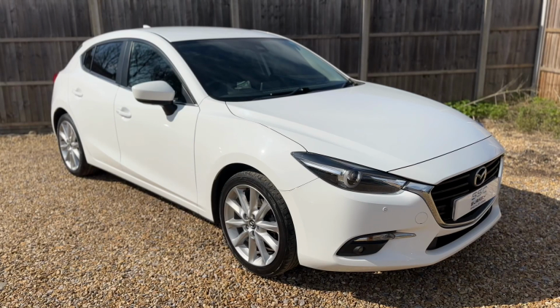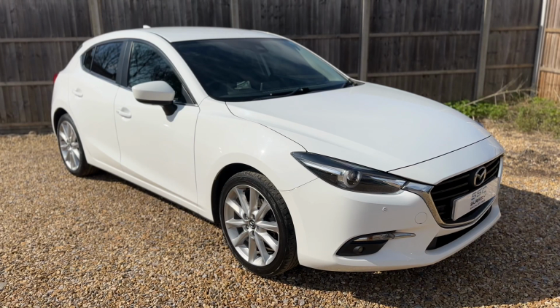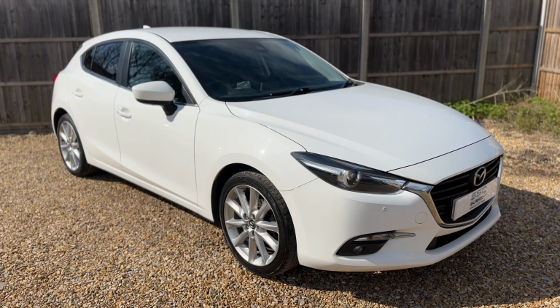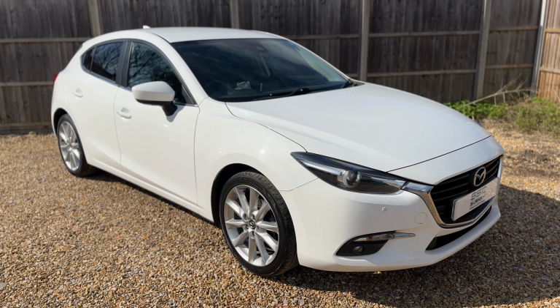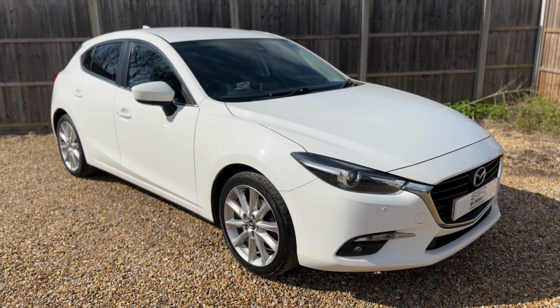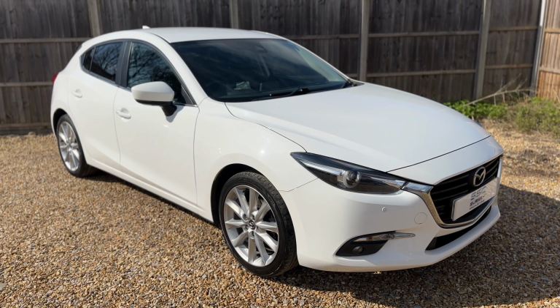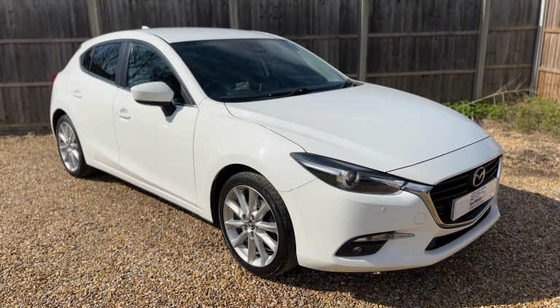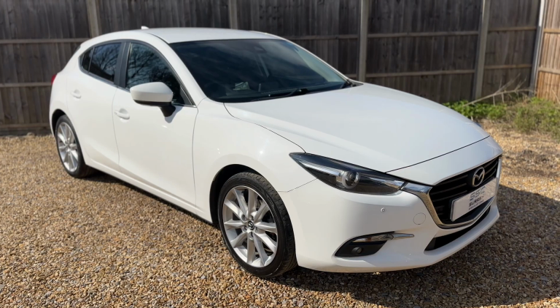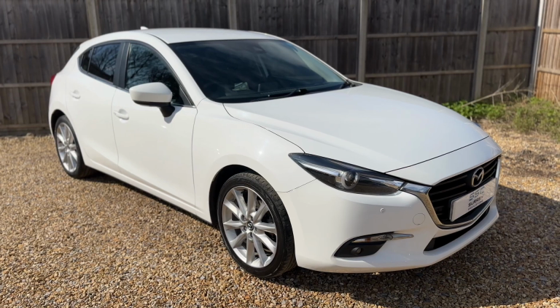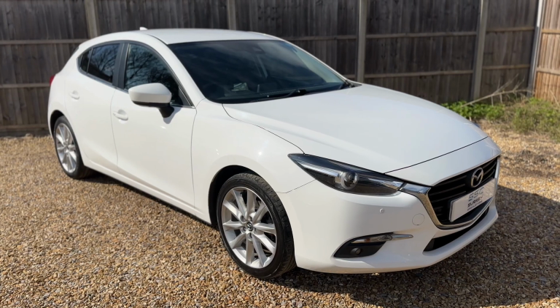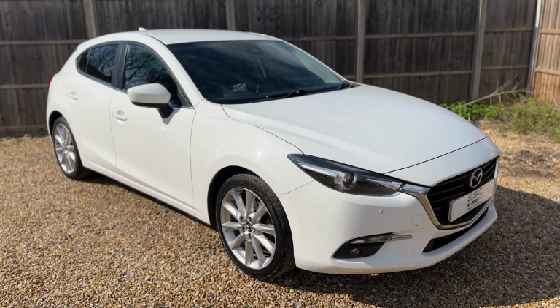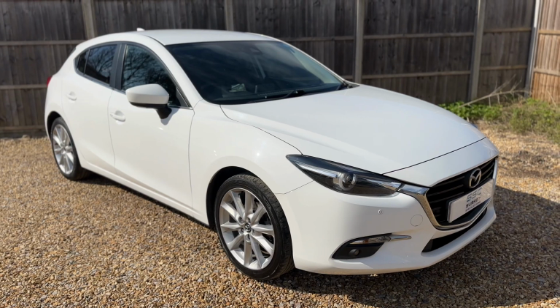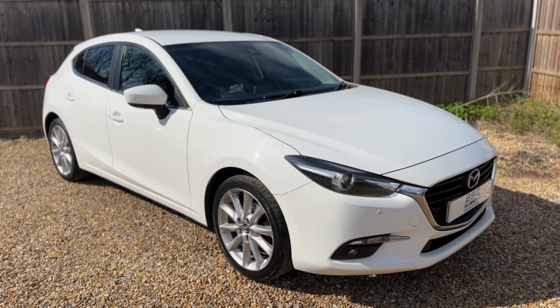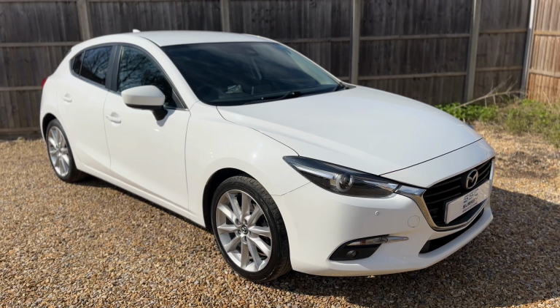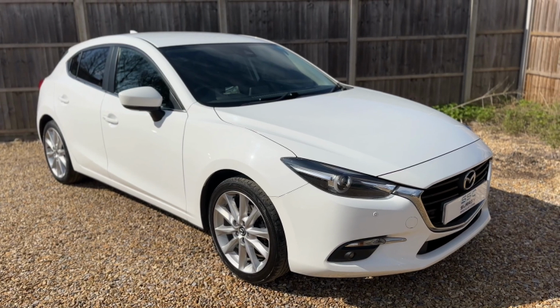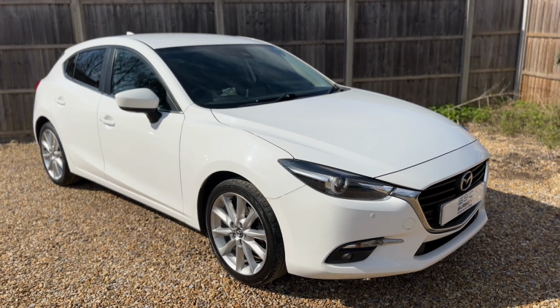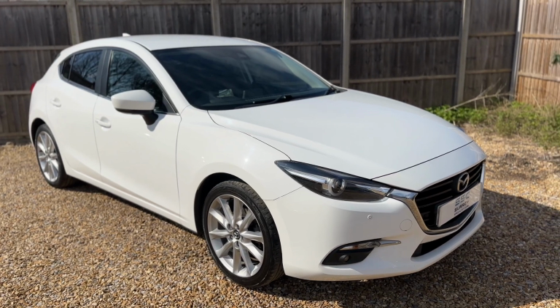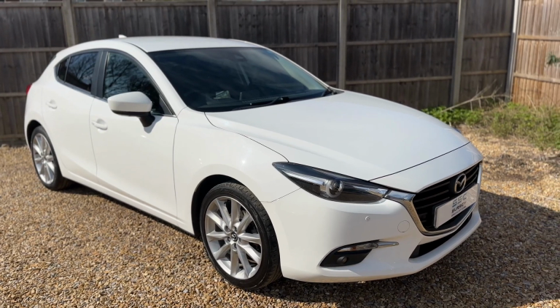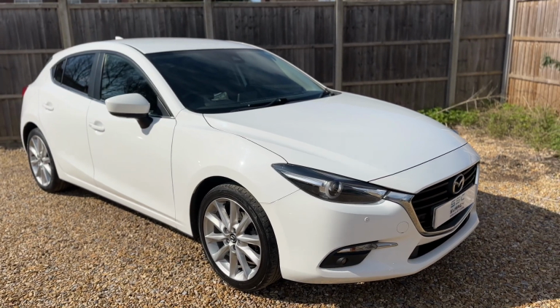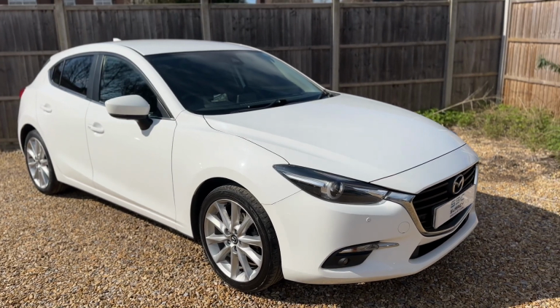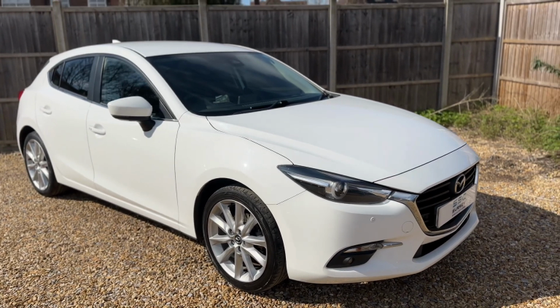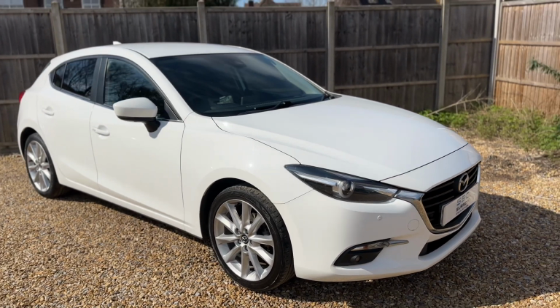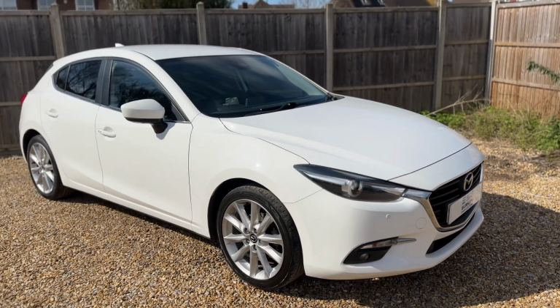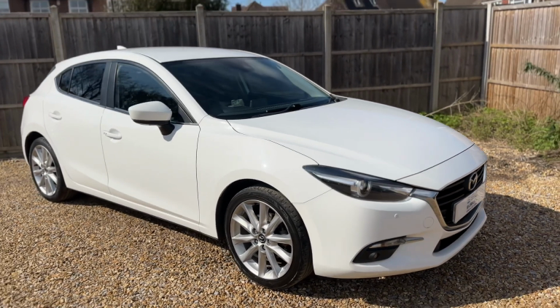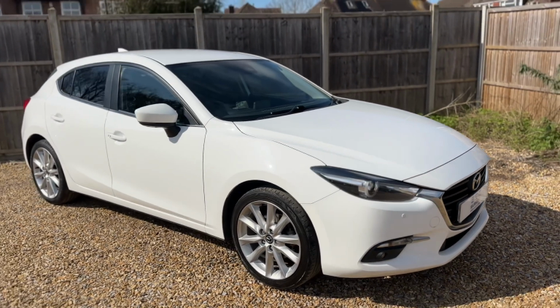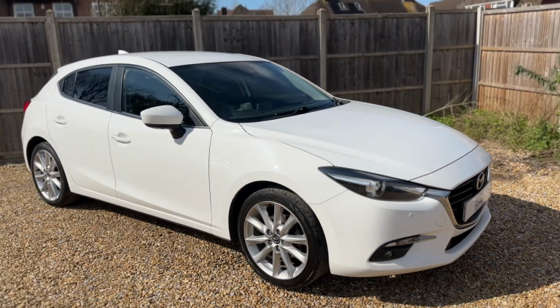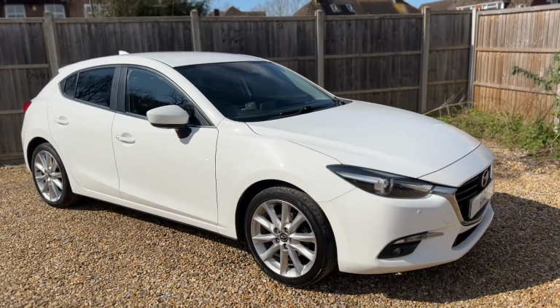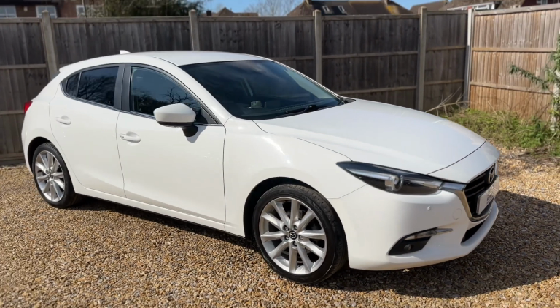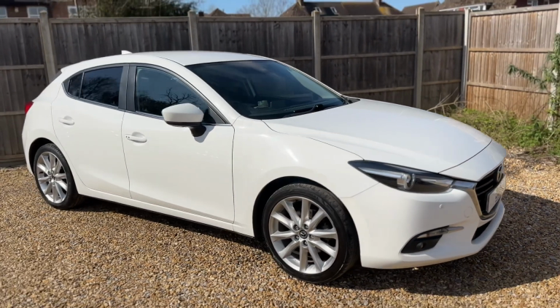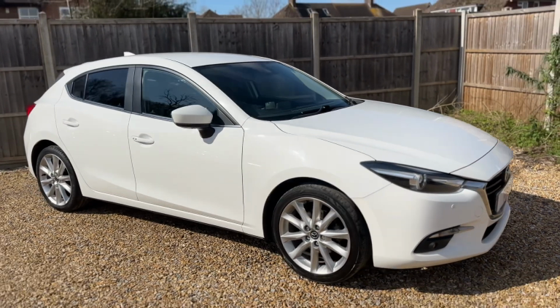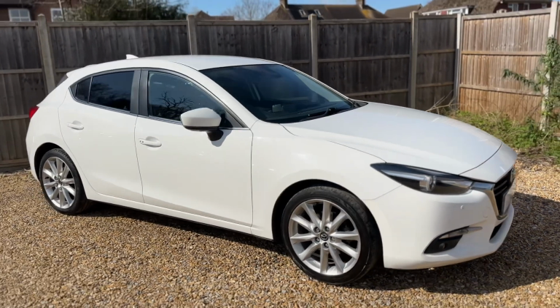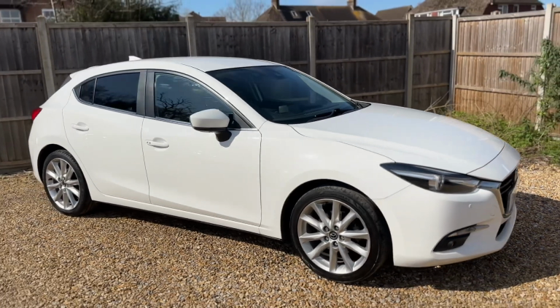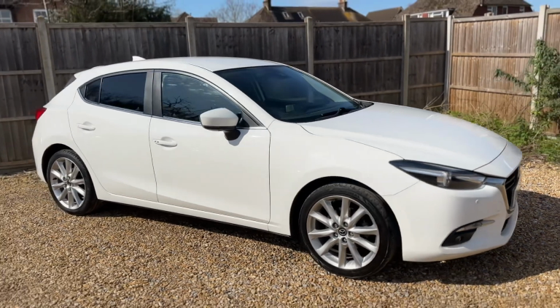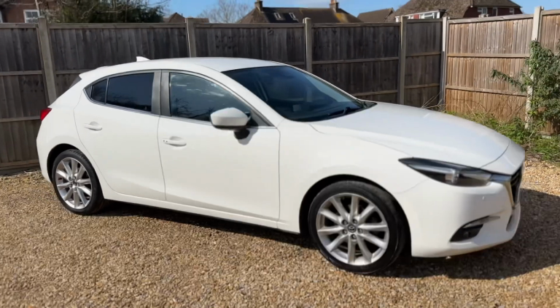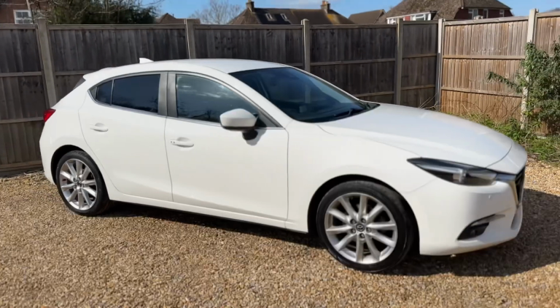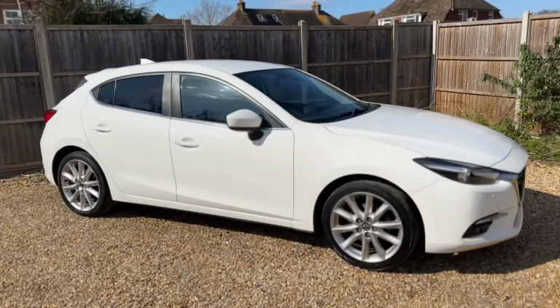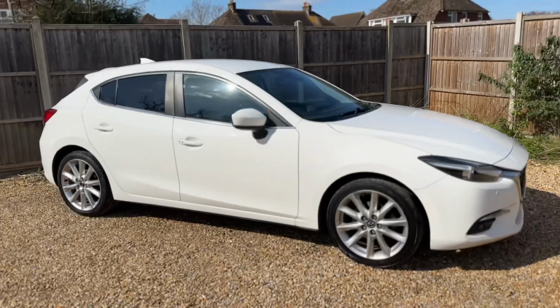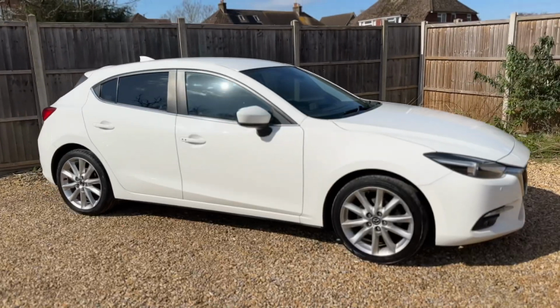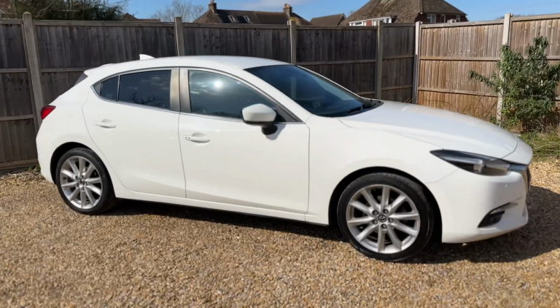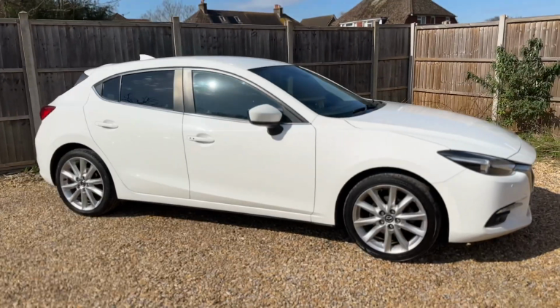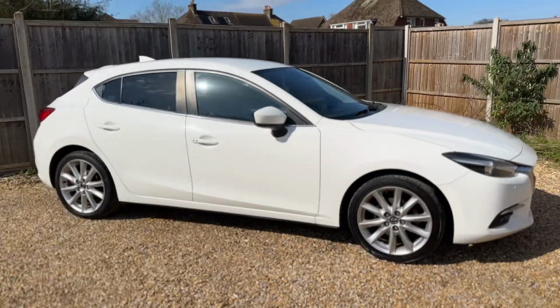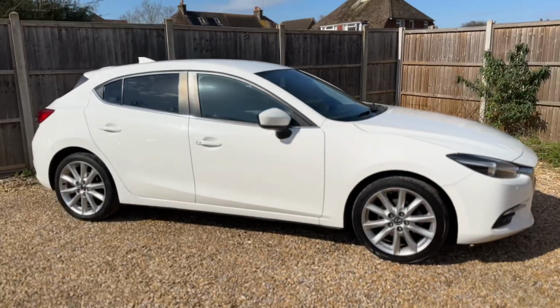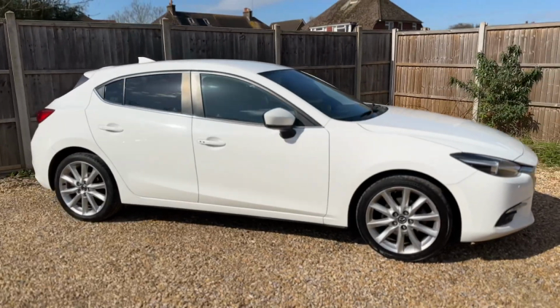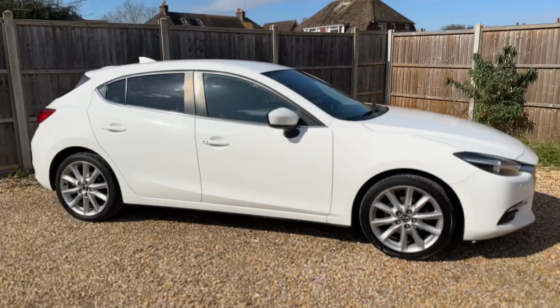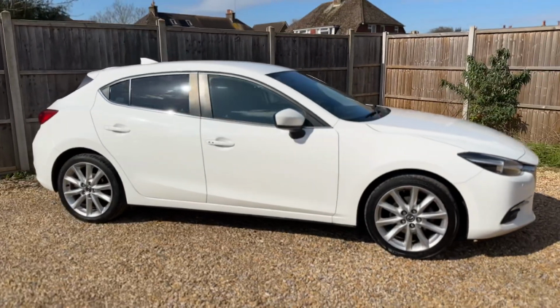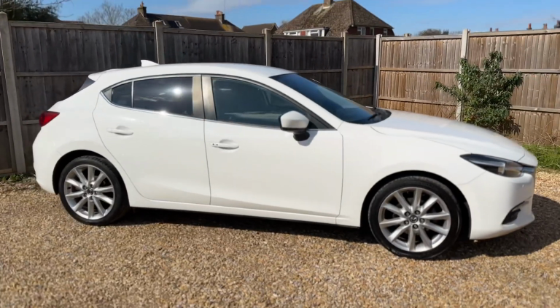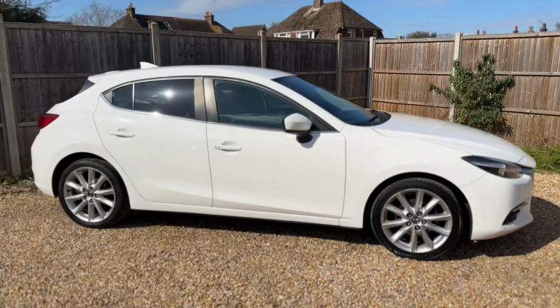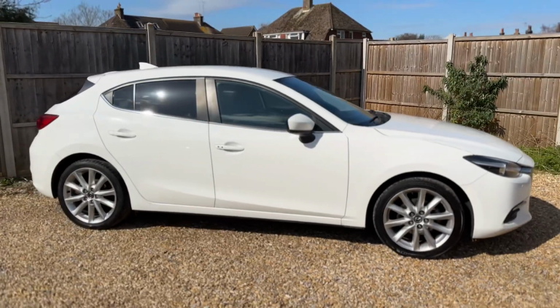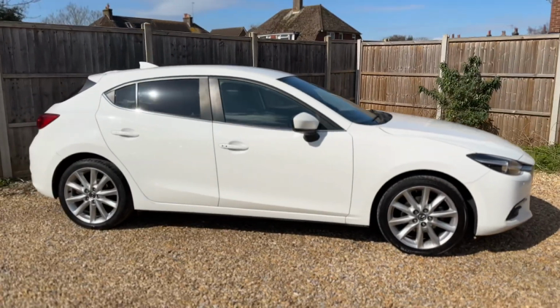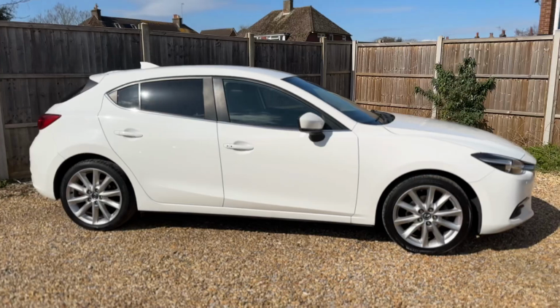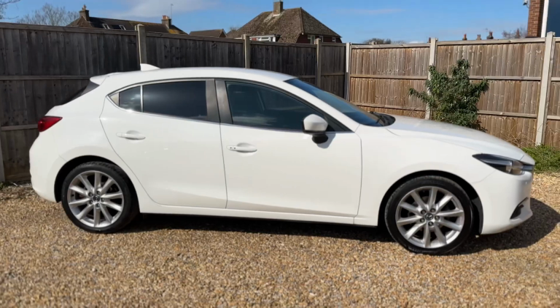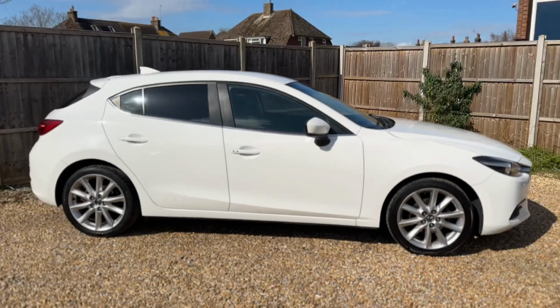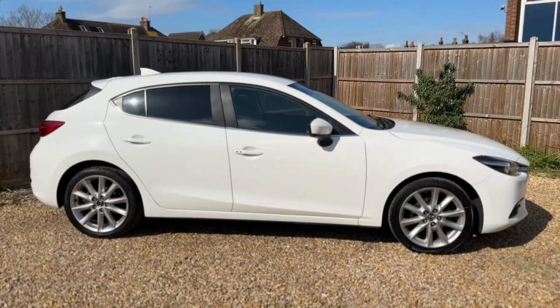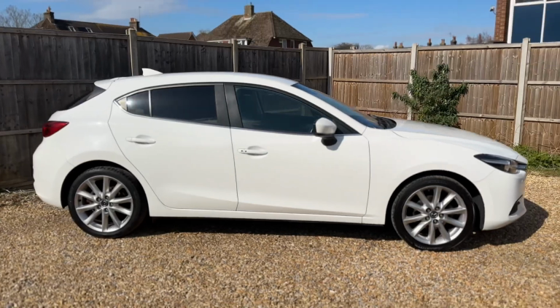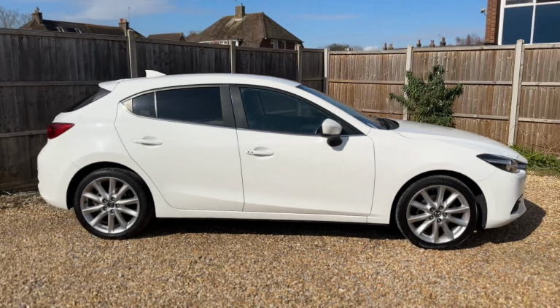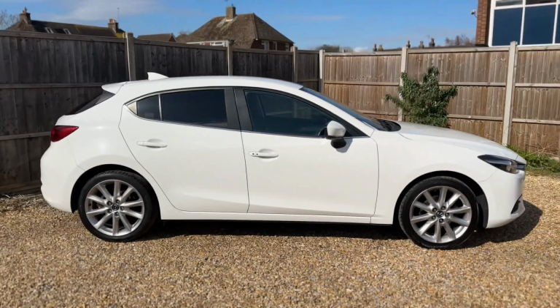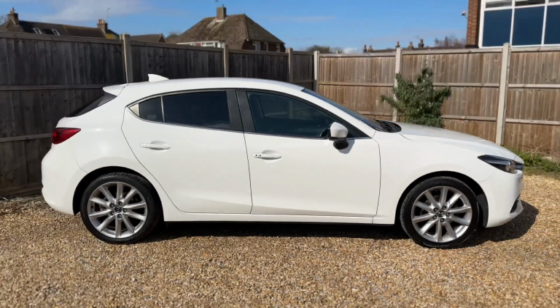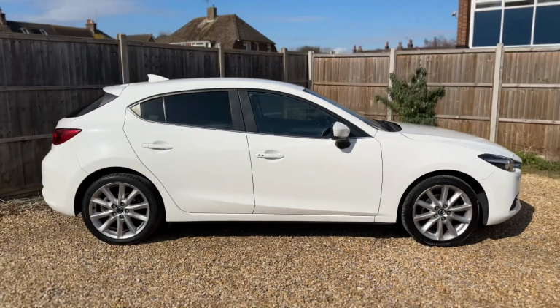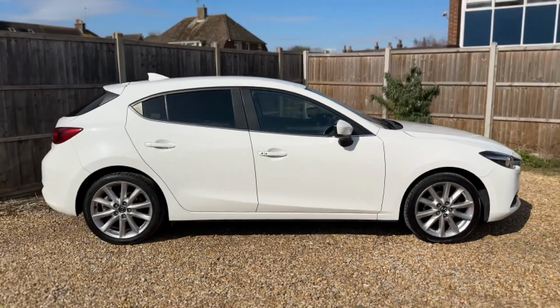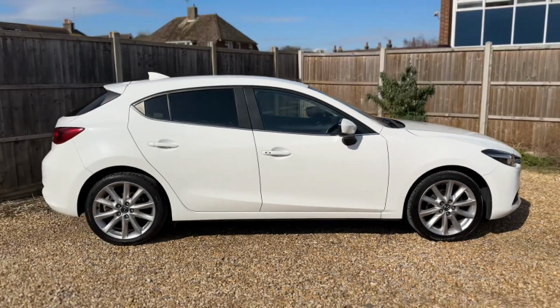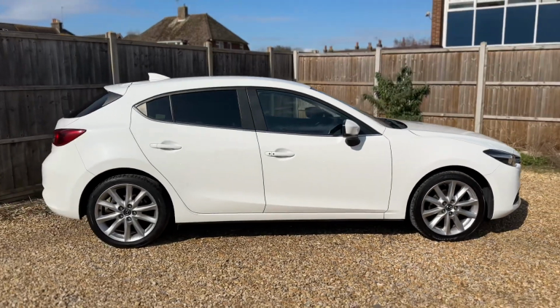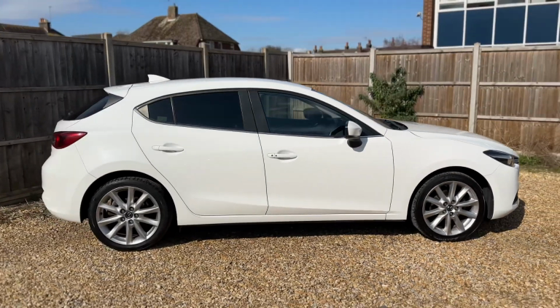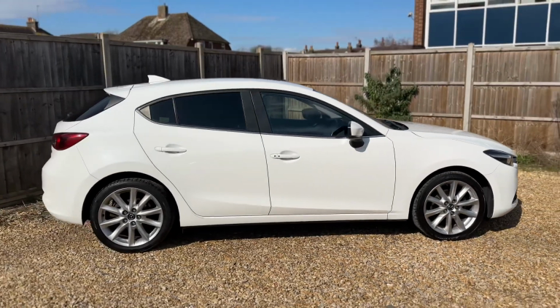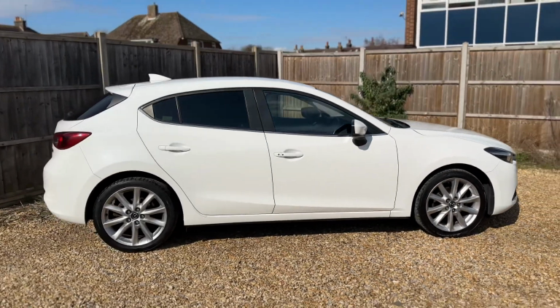So here we have the Mazda 3 on a 17 plate. I'm going to start off by showing you around the outside of the car and then we'll hop in and run through some controls on the inside.